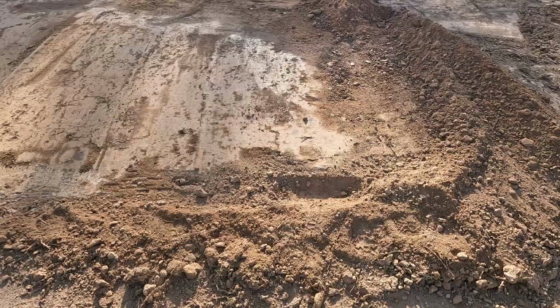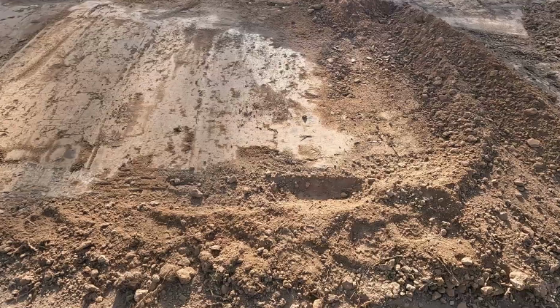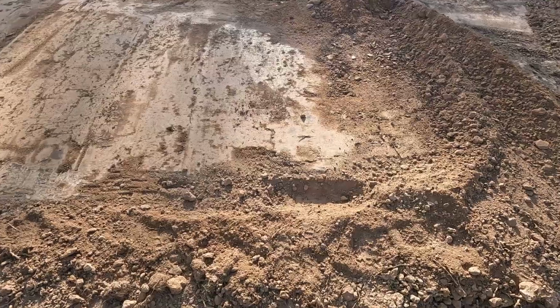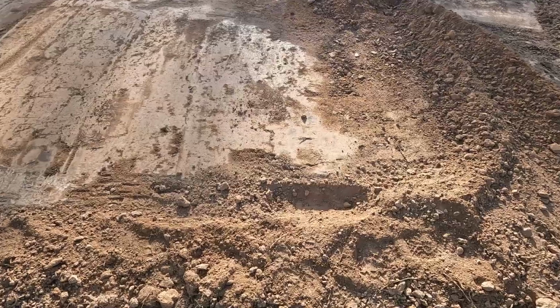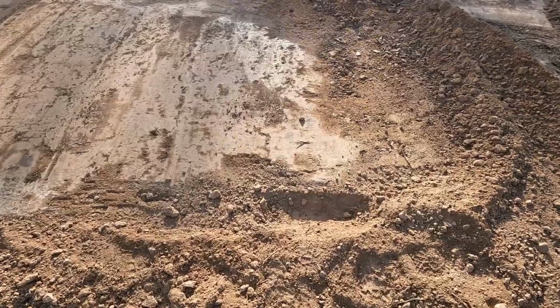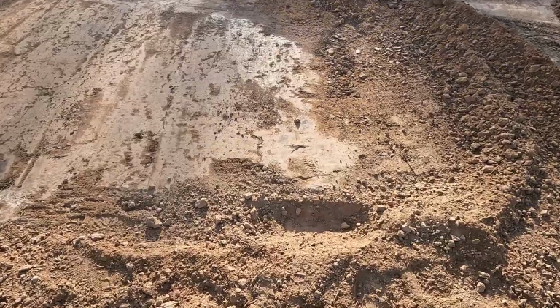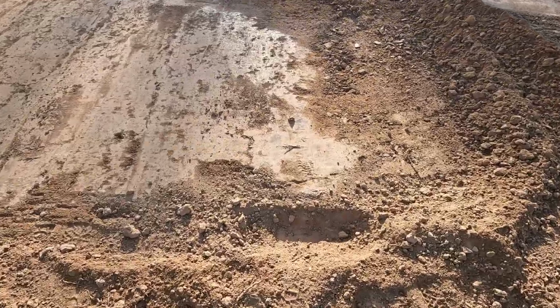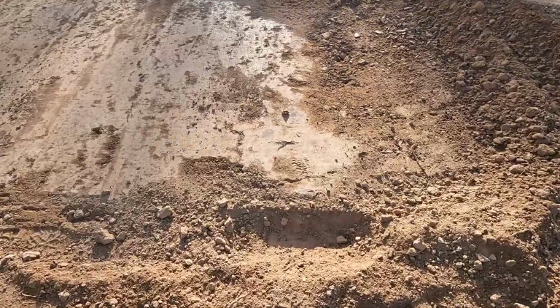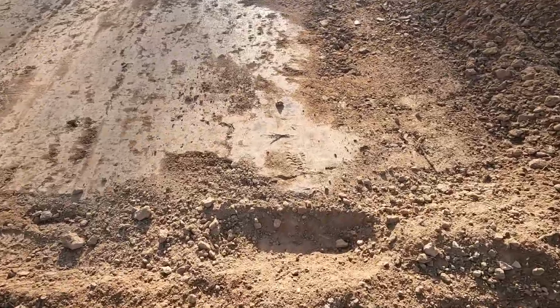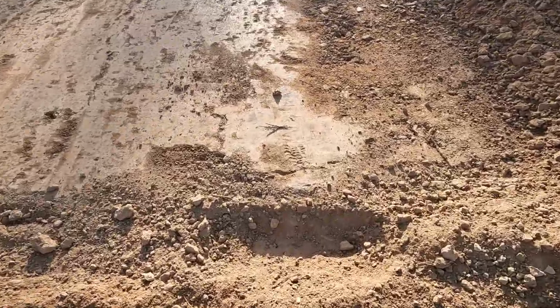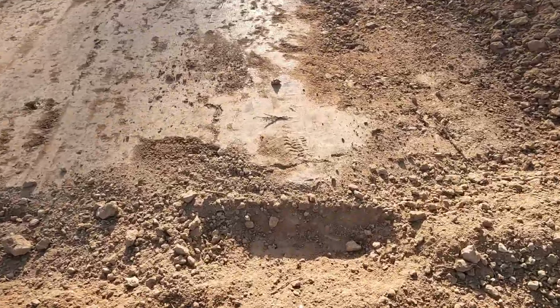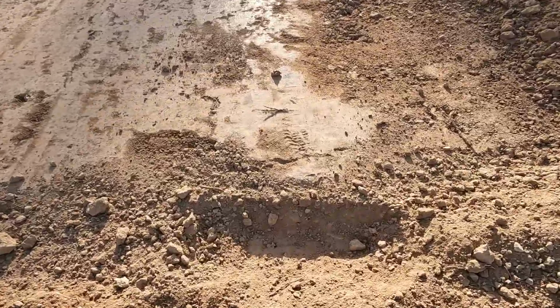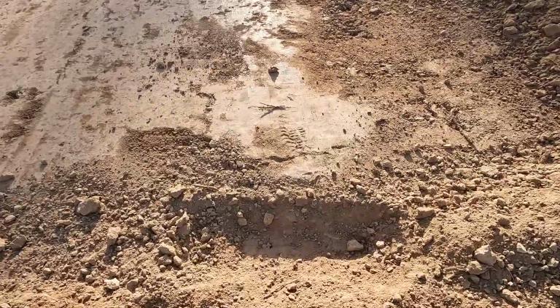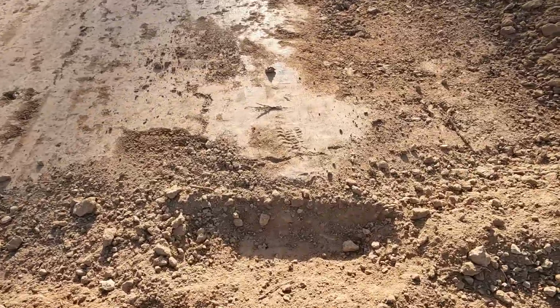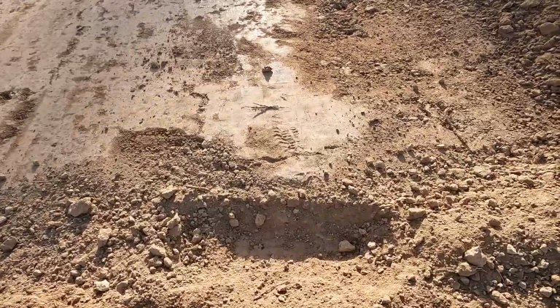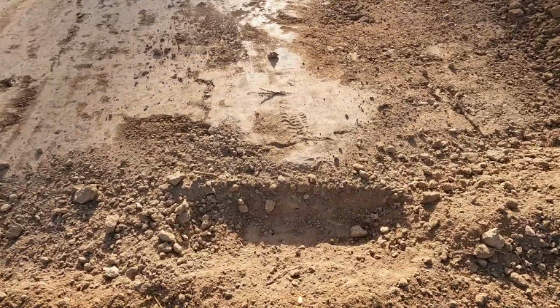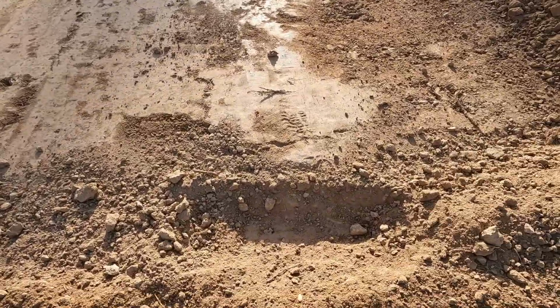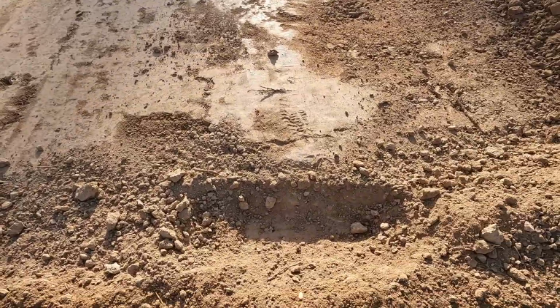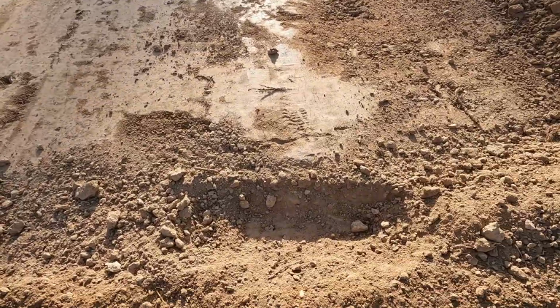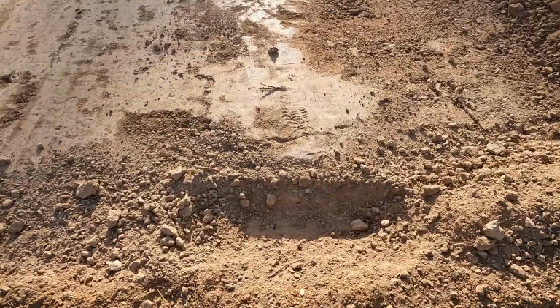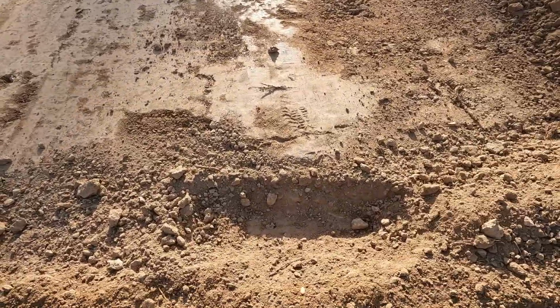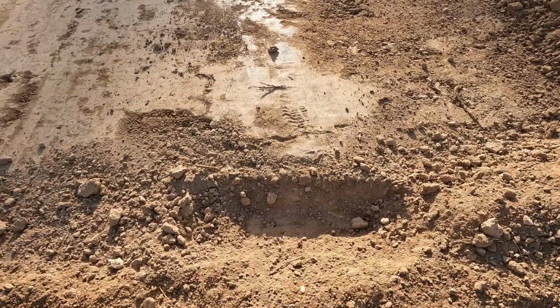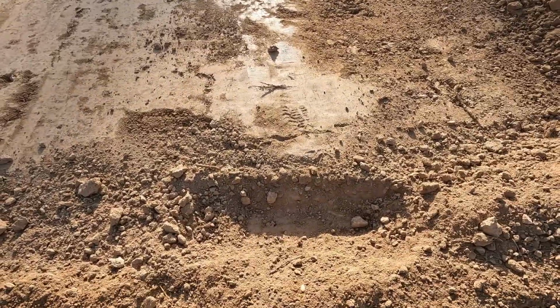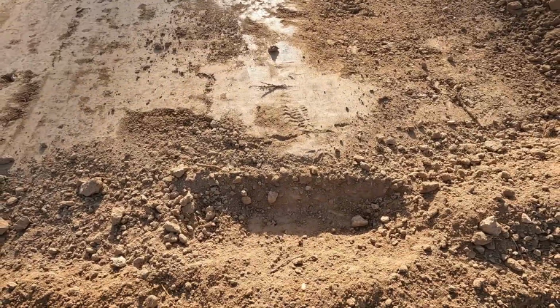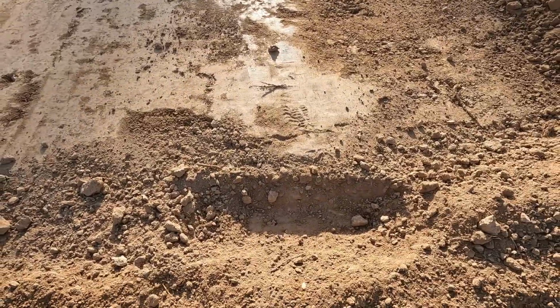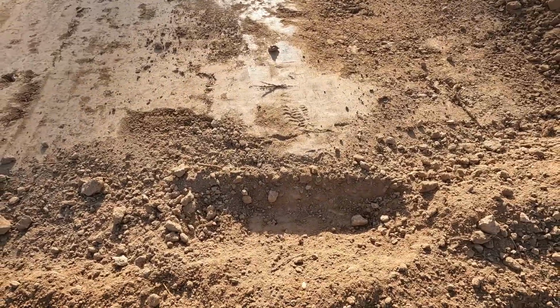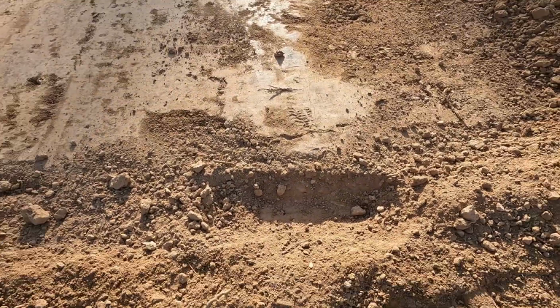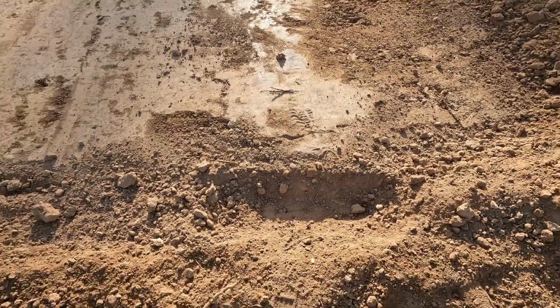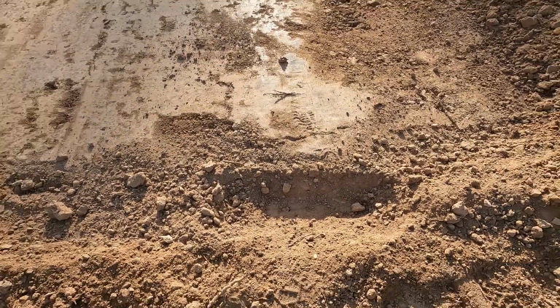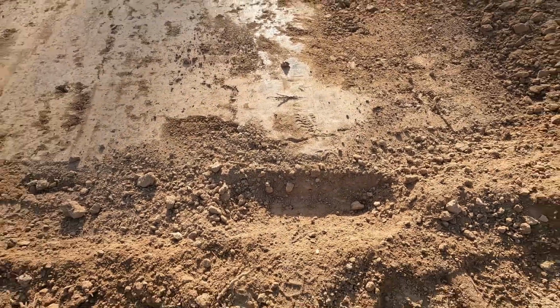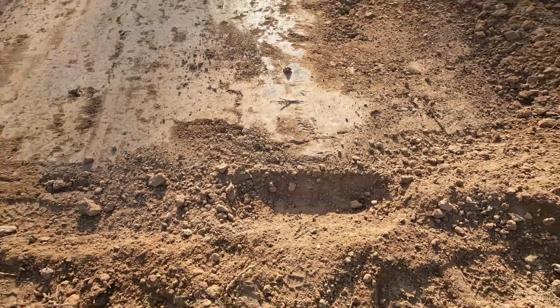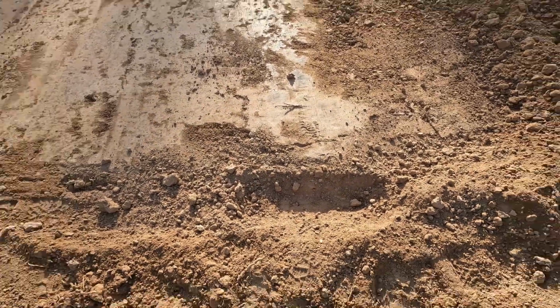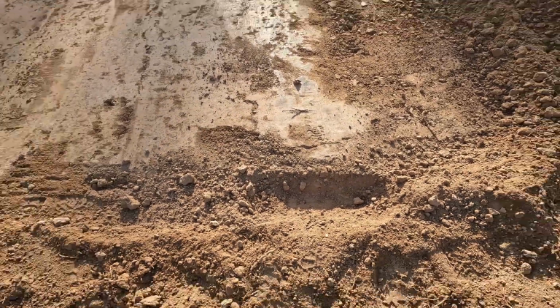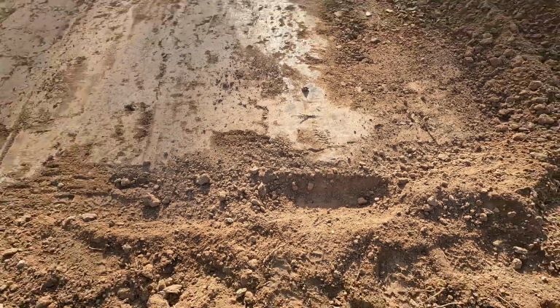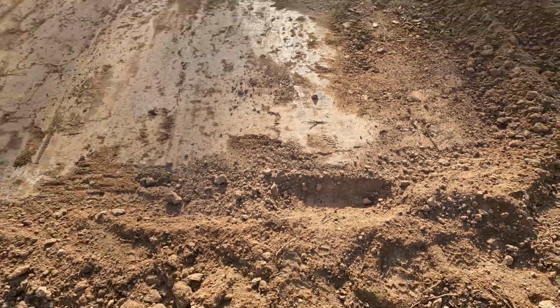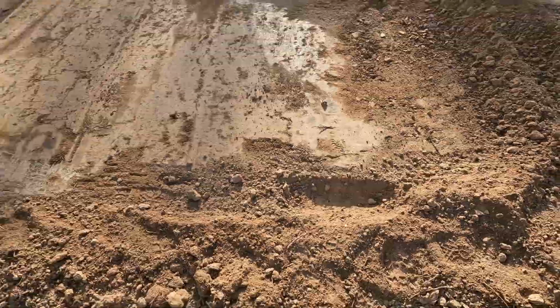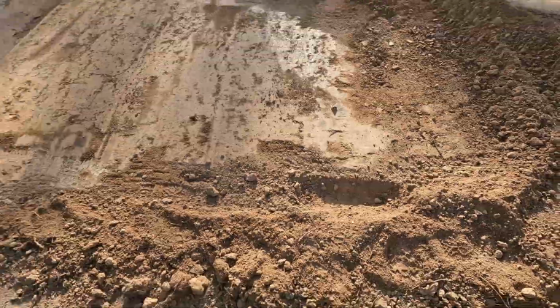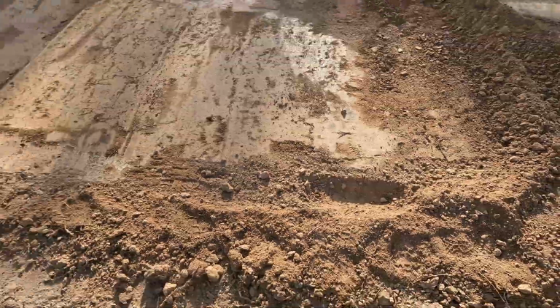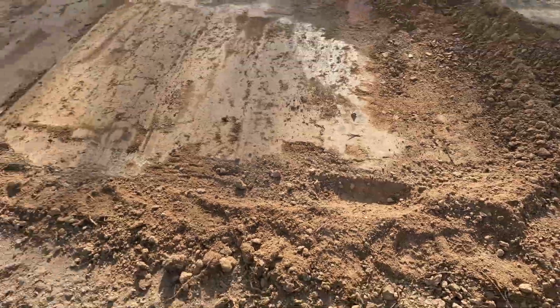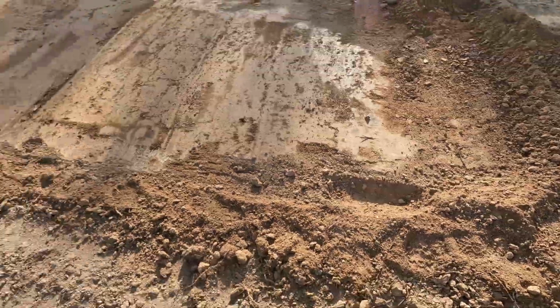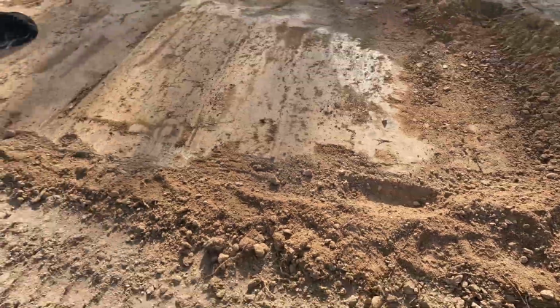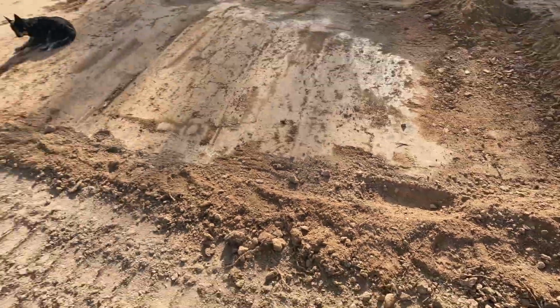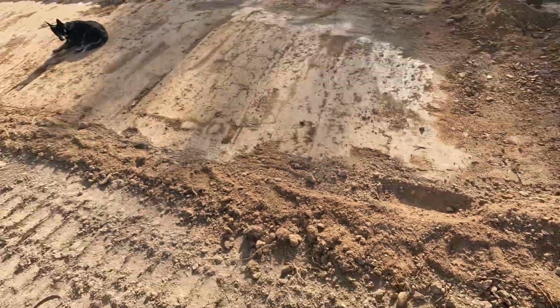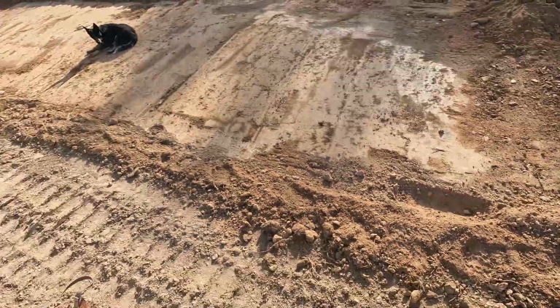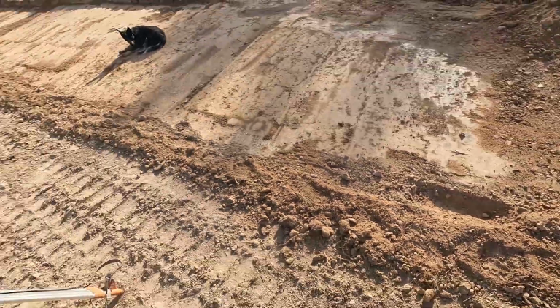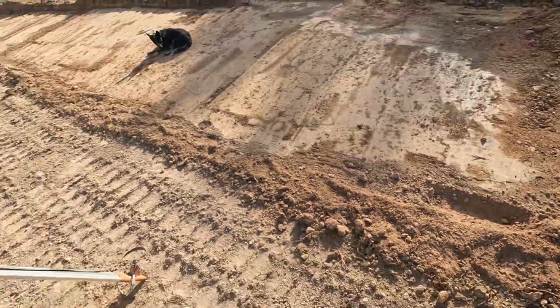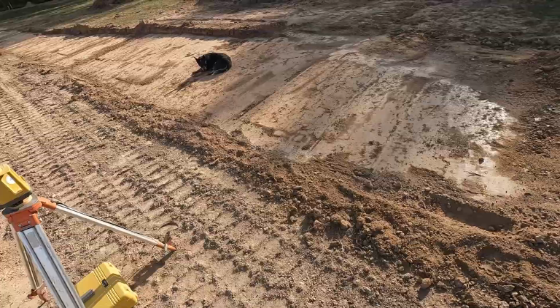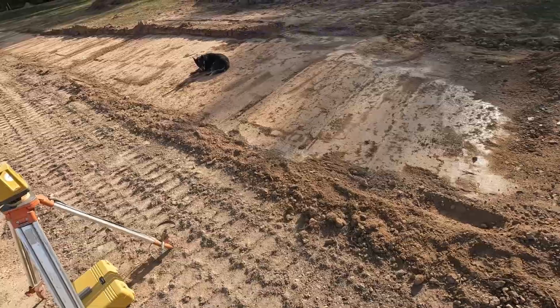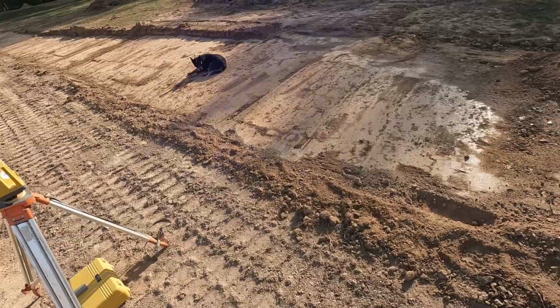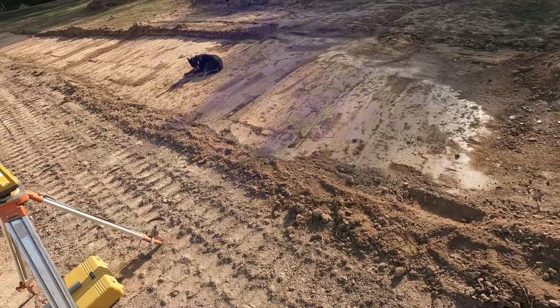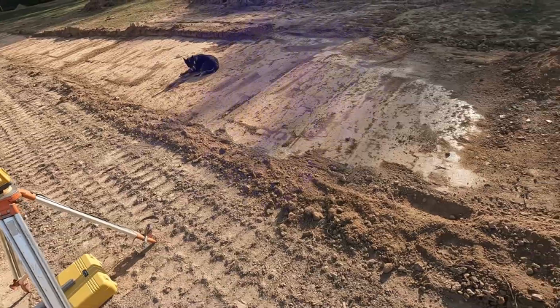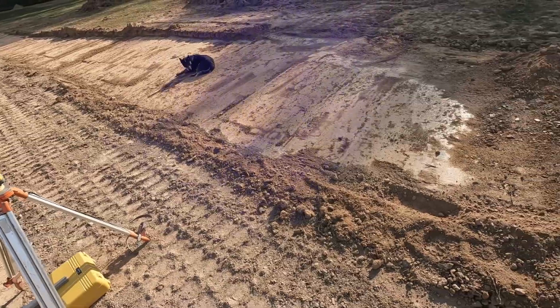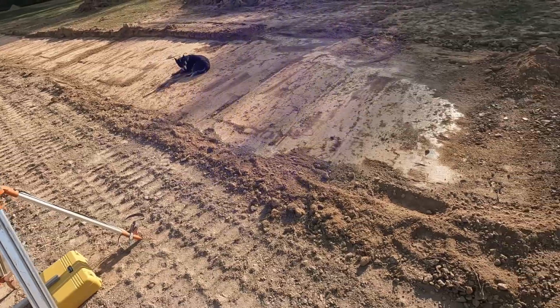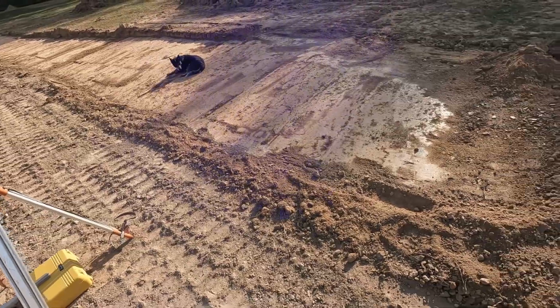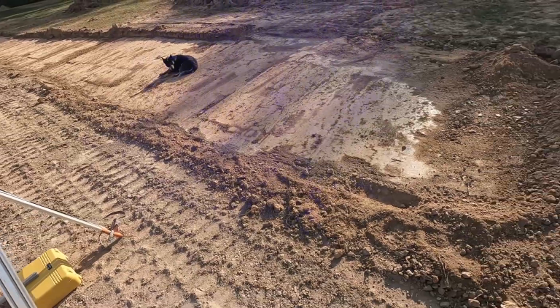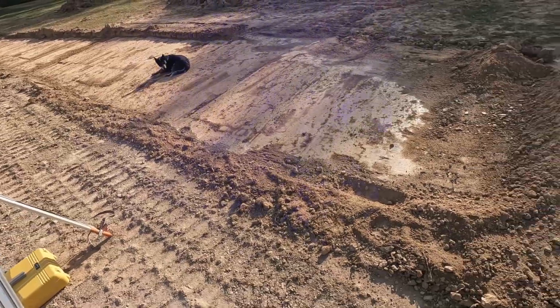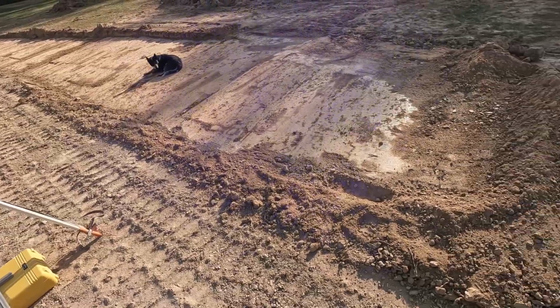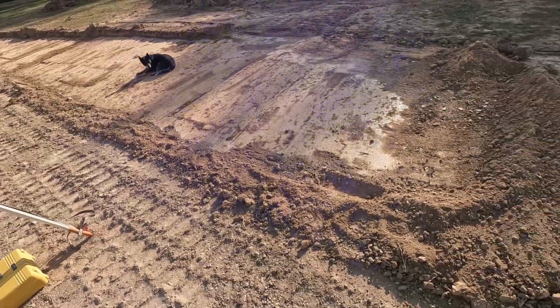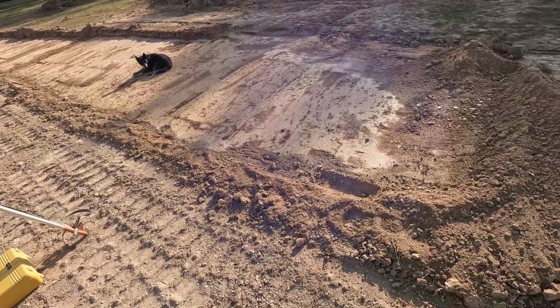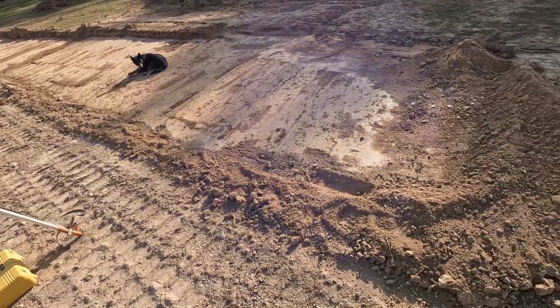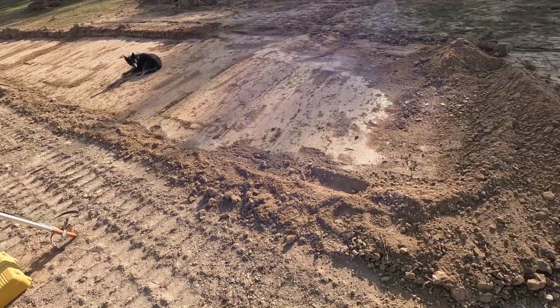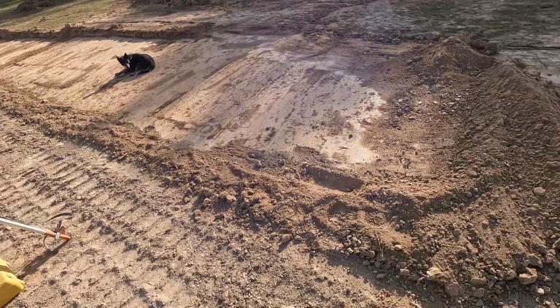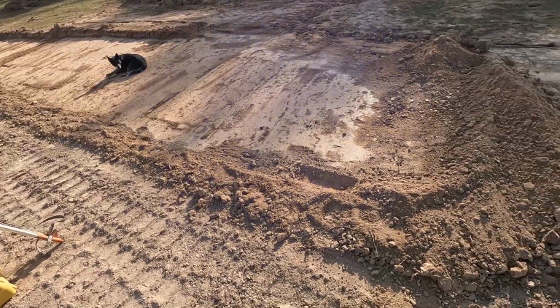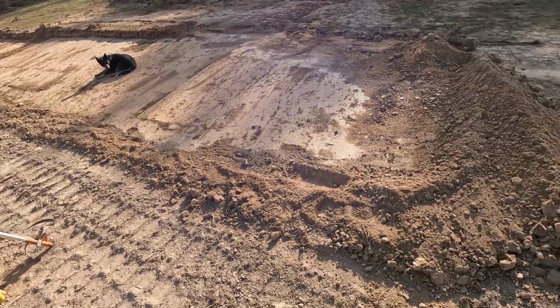I'll make these little levels in the dirt so my dad can see up until where he needs to scratch it down.